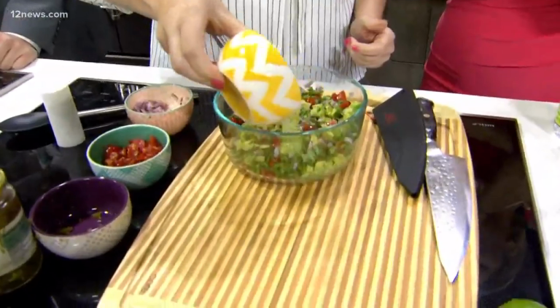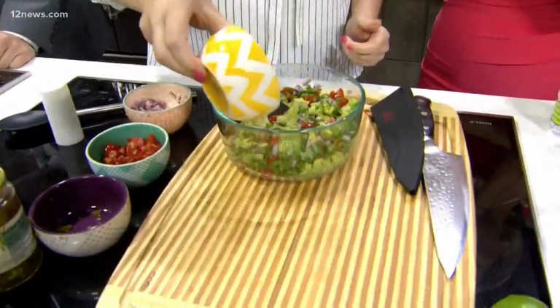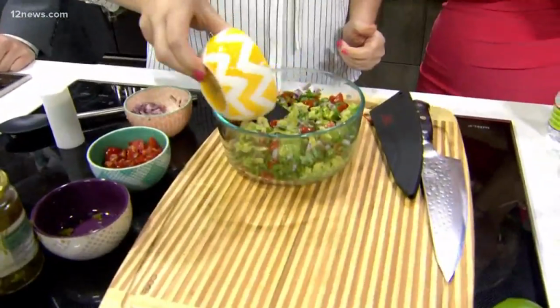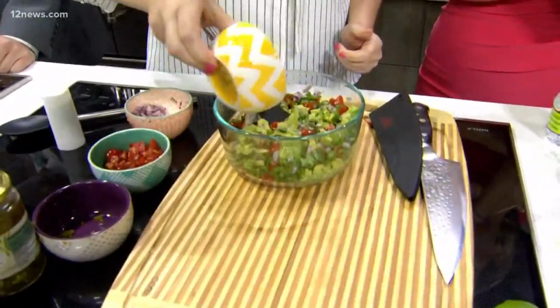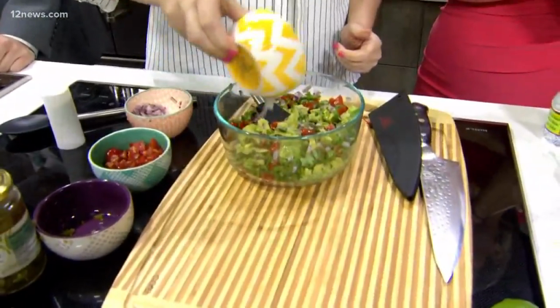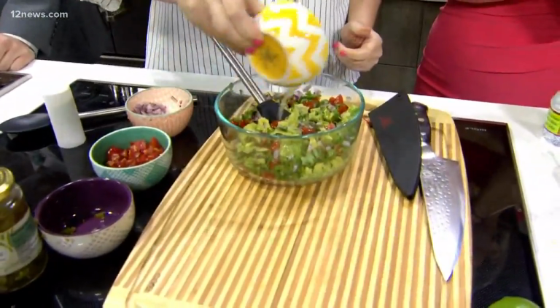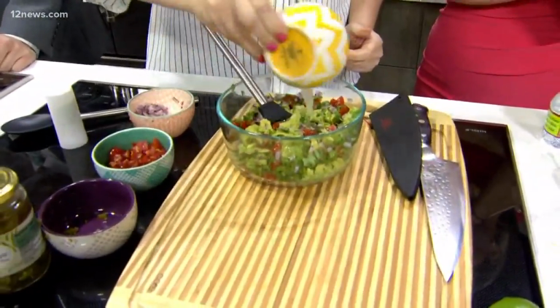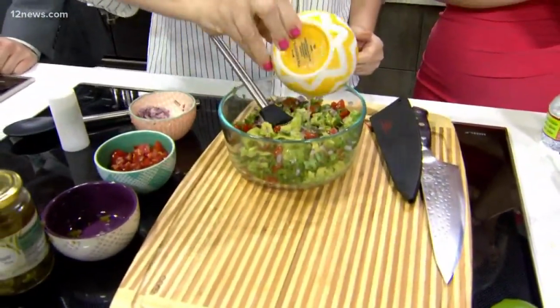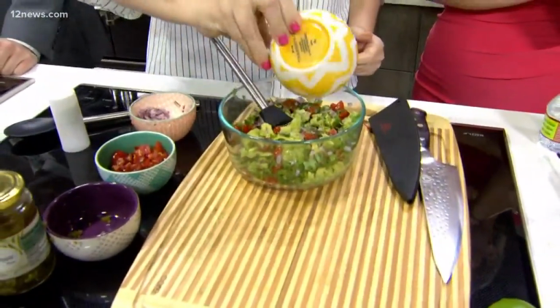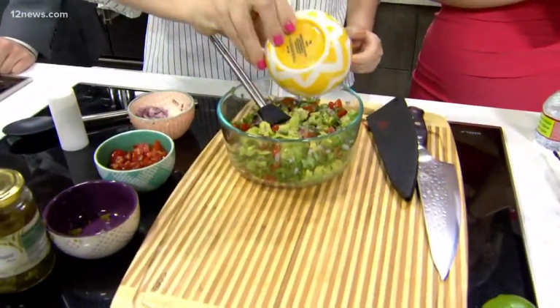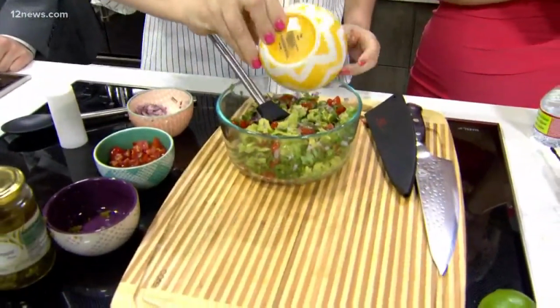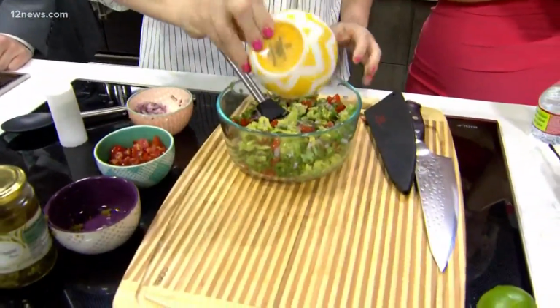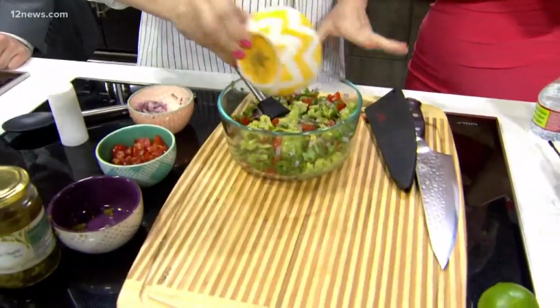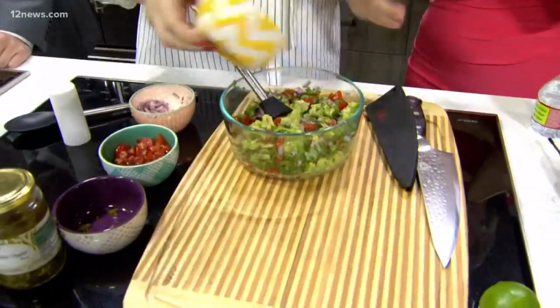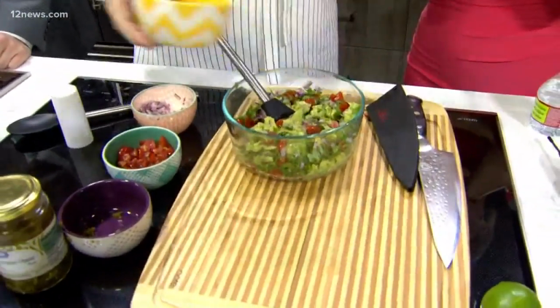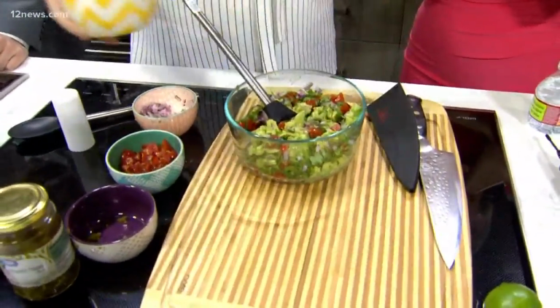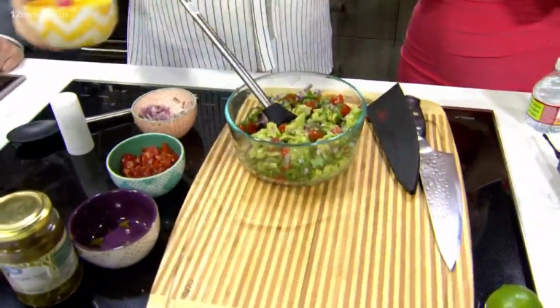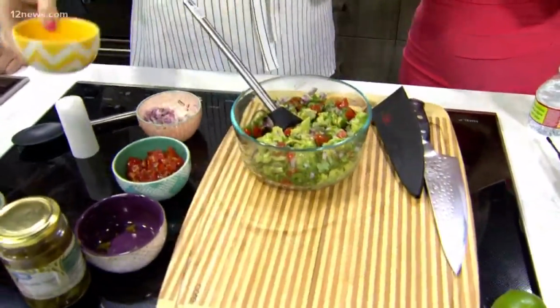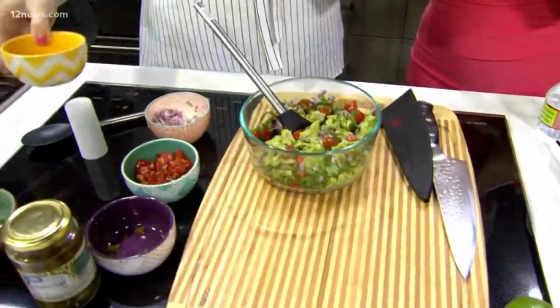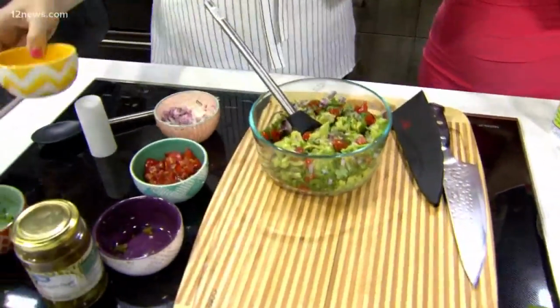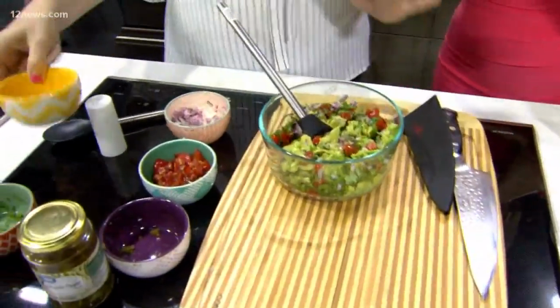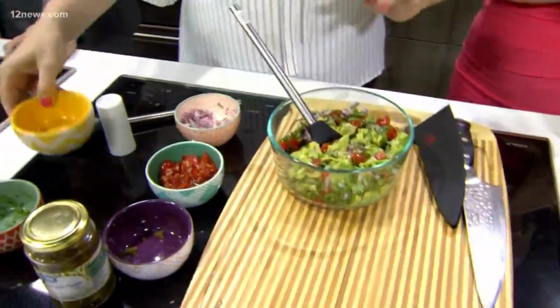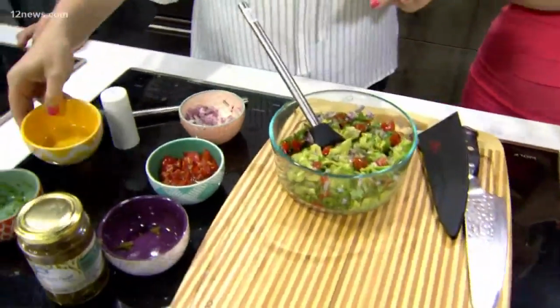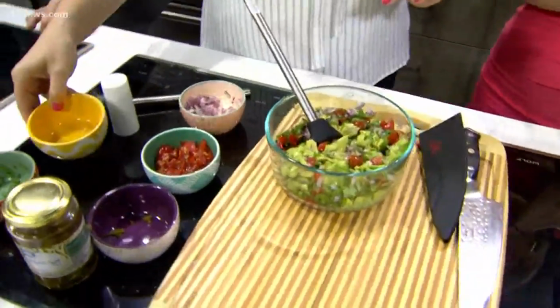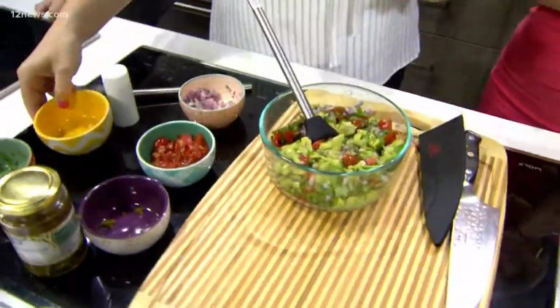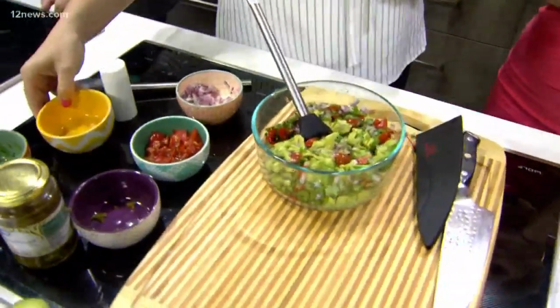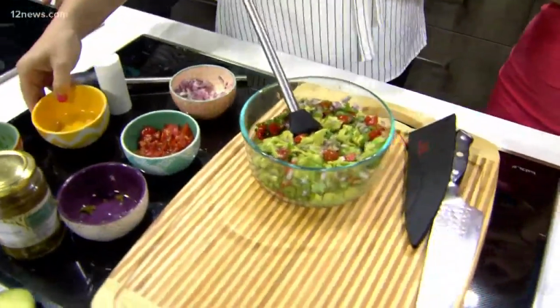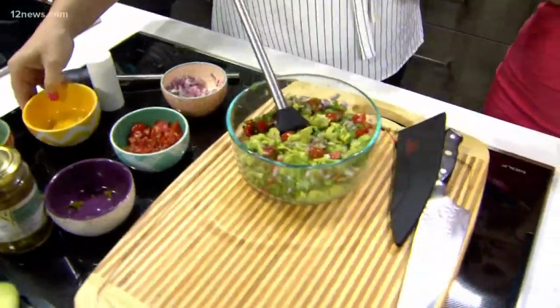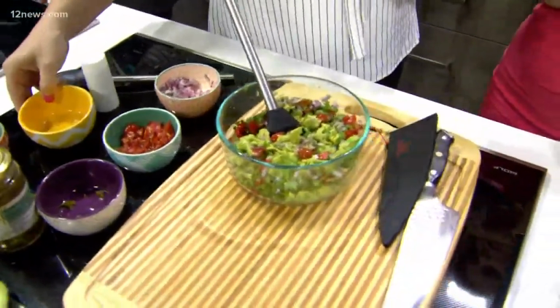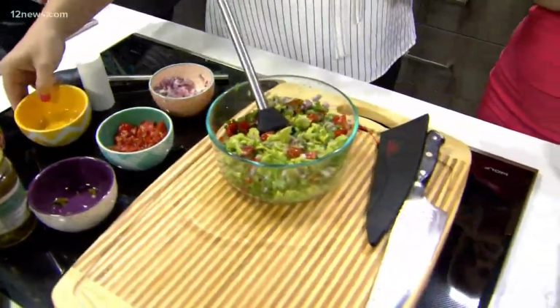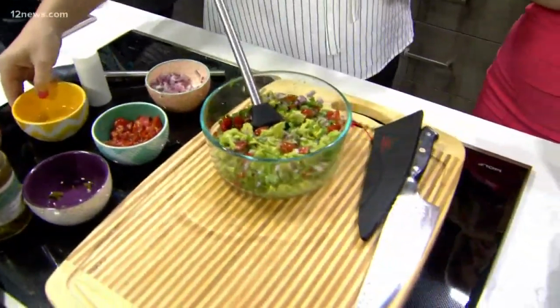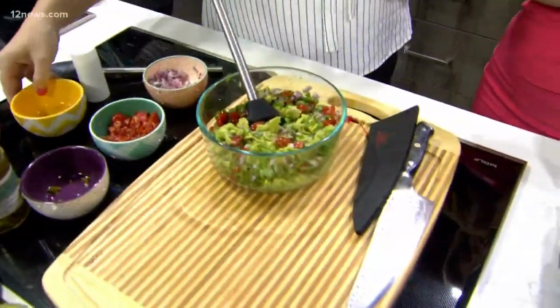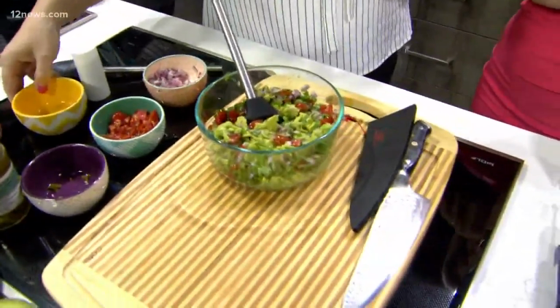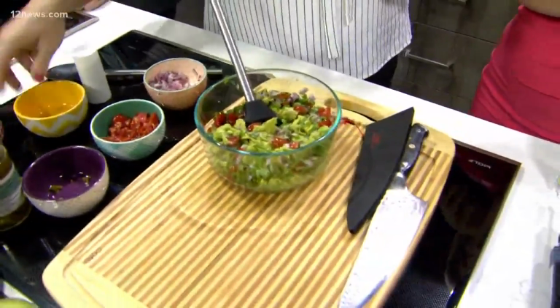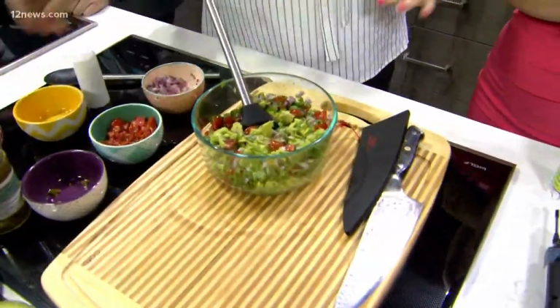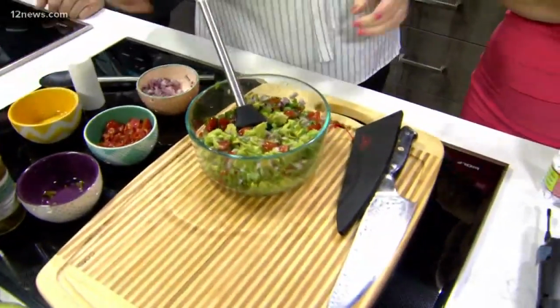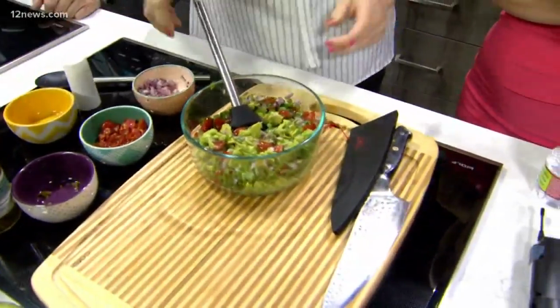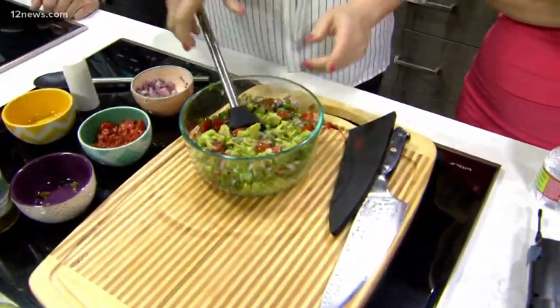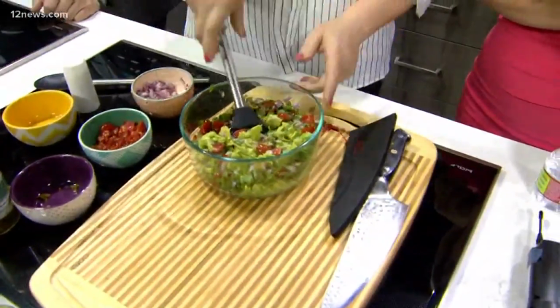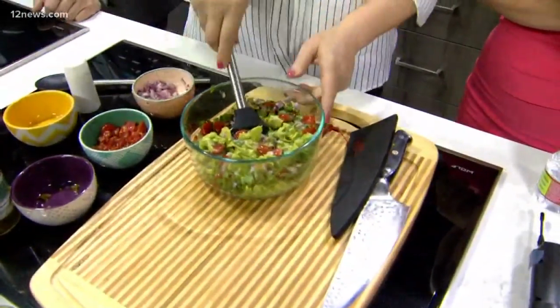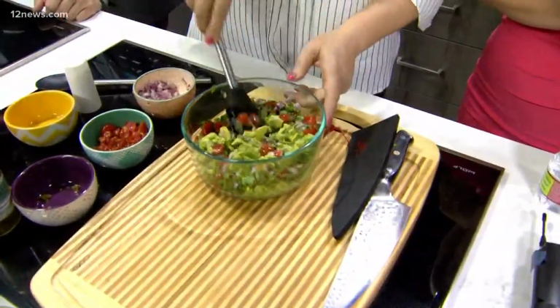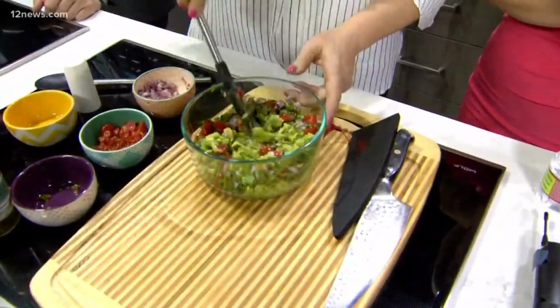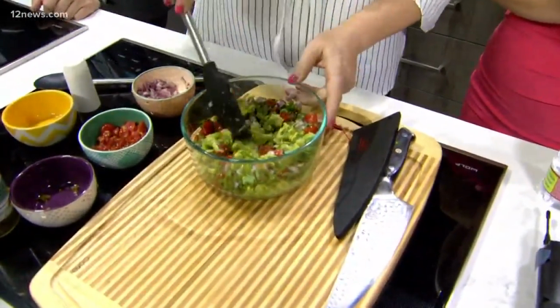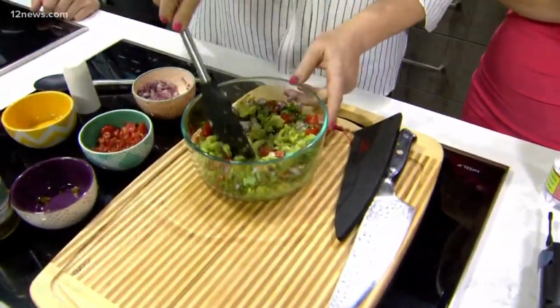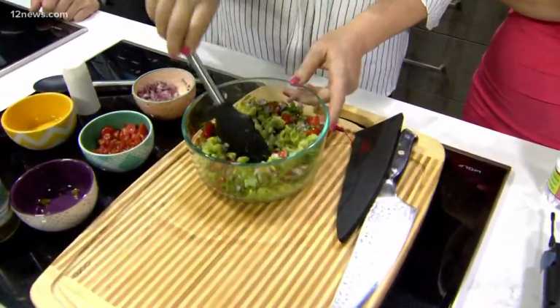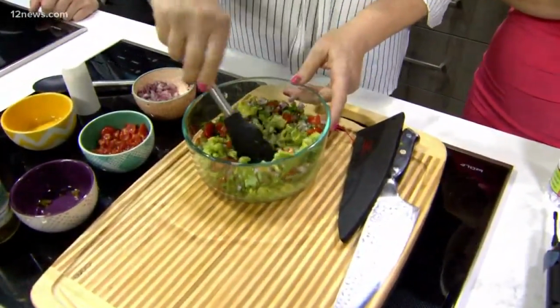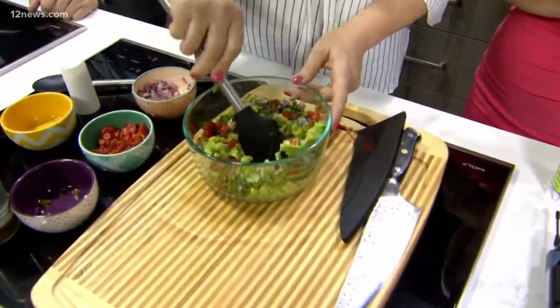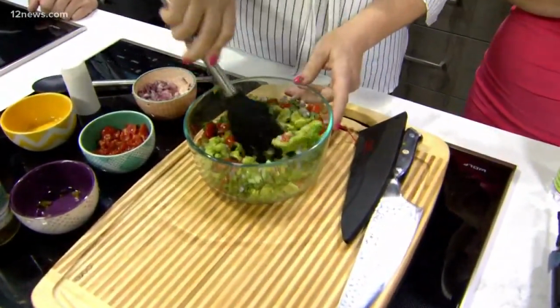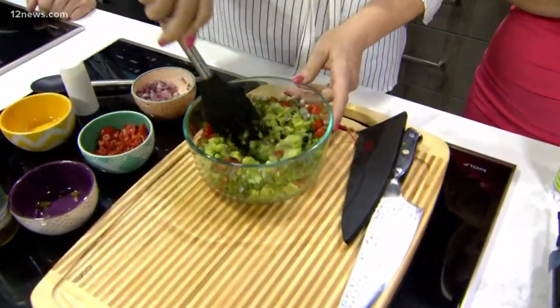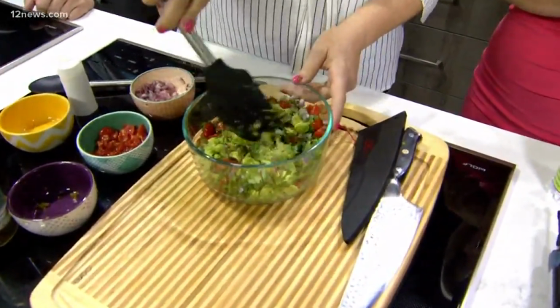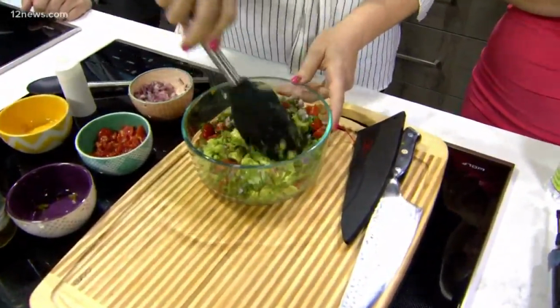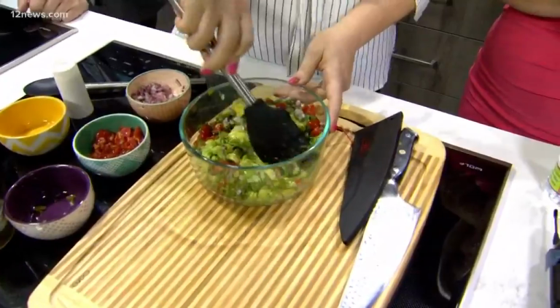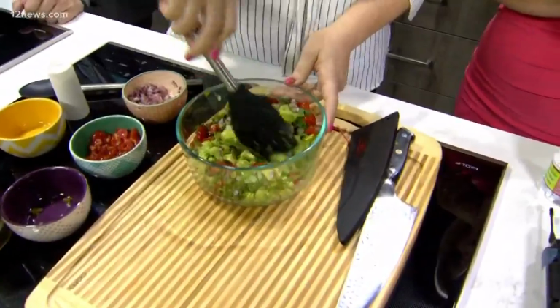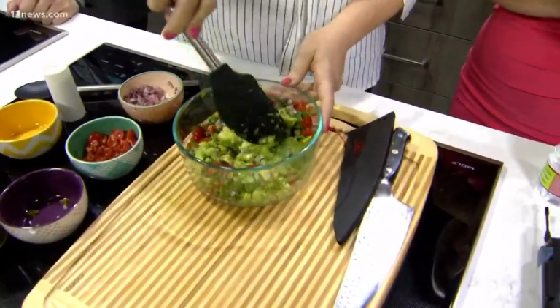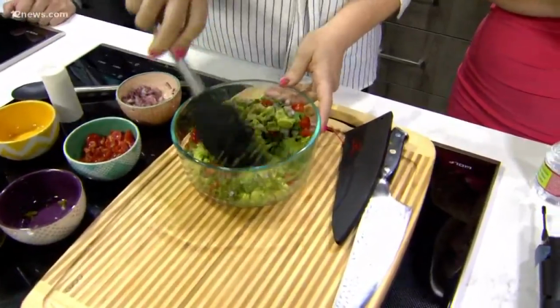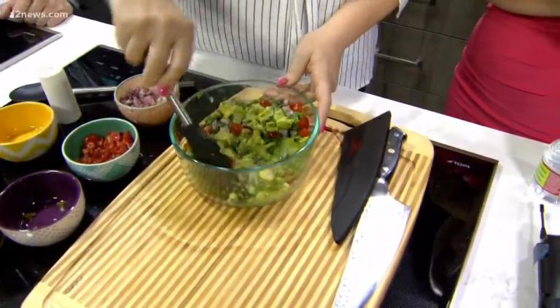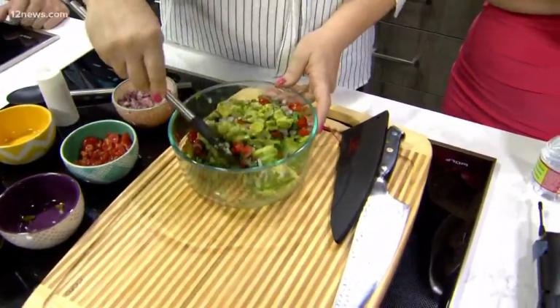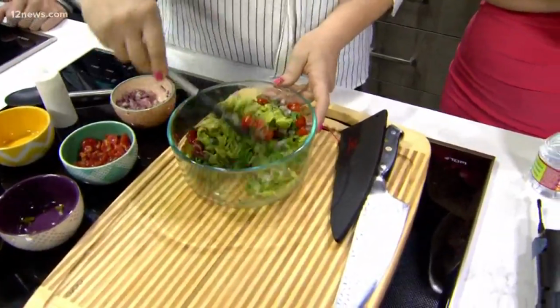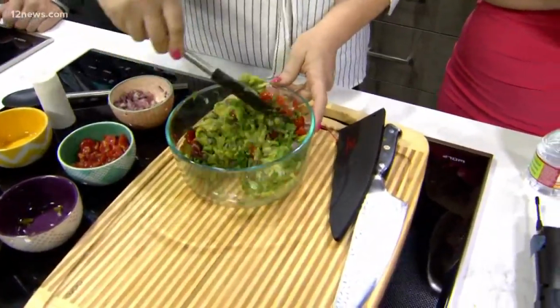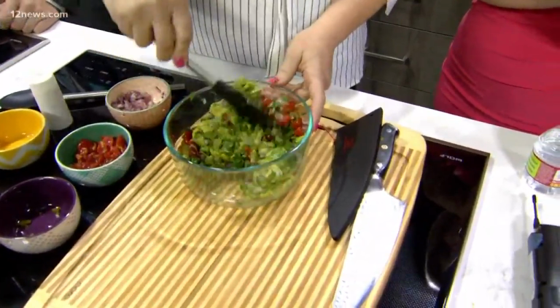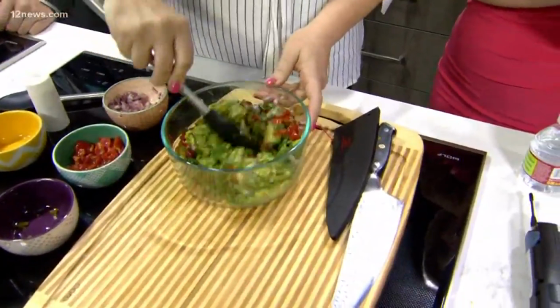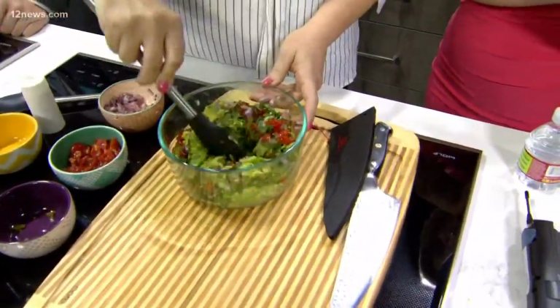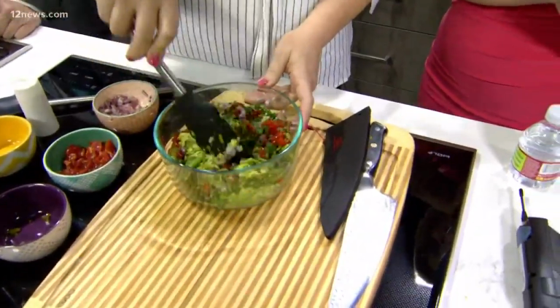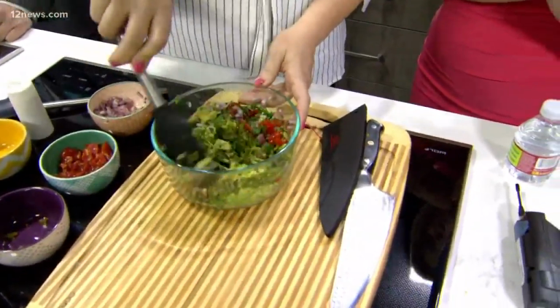How much? Fresh lime juice — about two tablespoons. And we're just going to stir this all in.